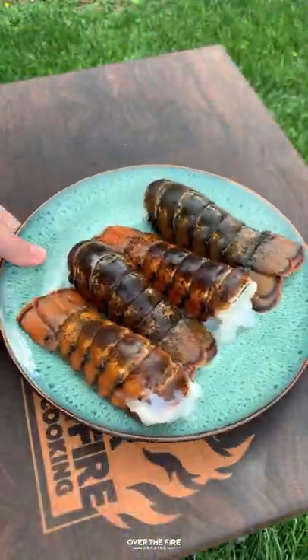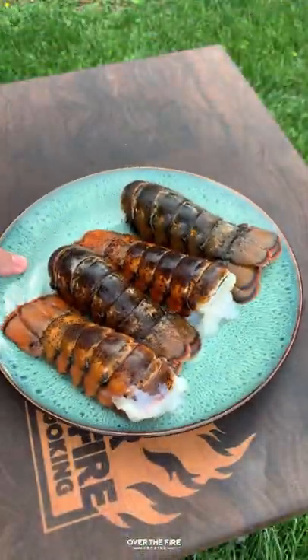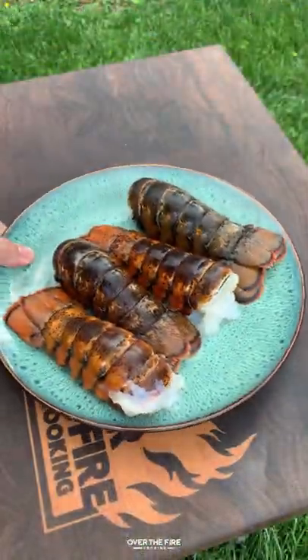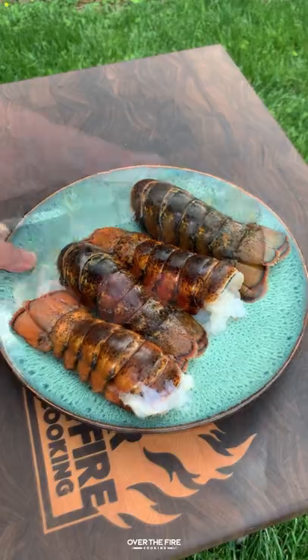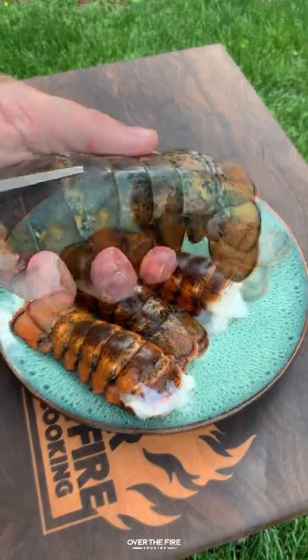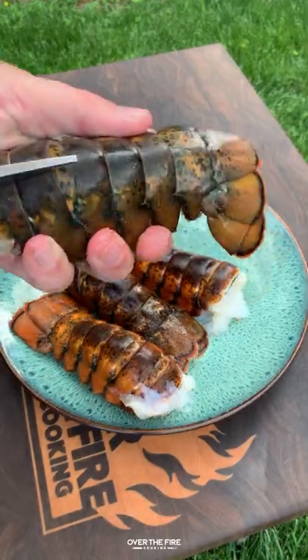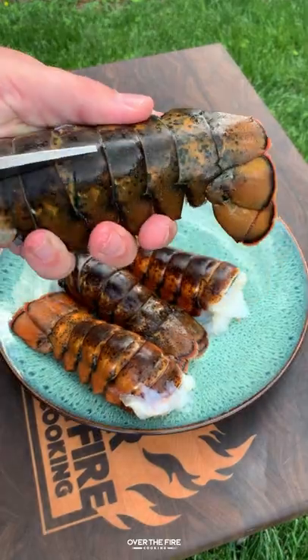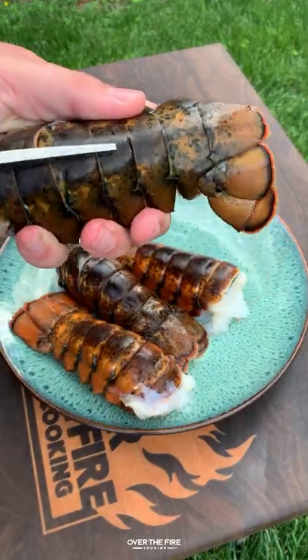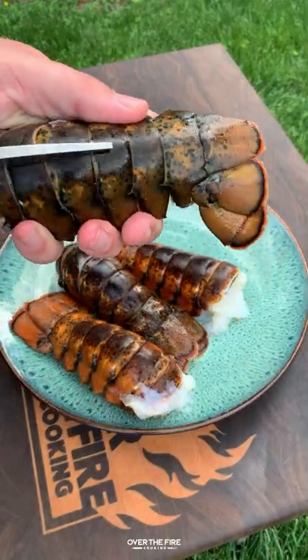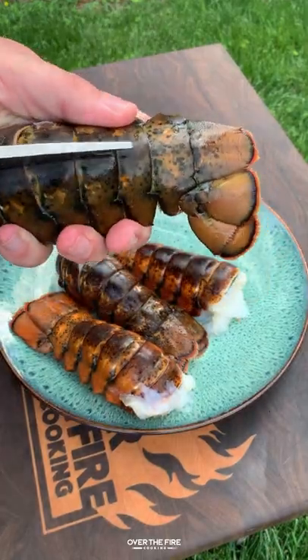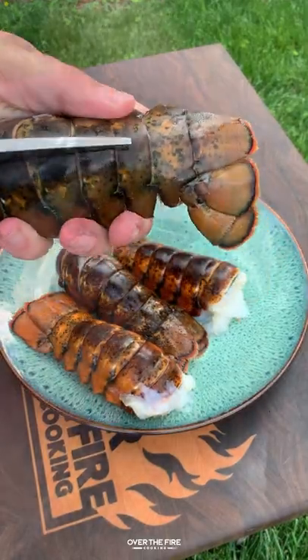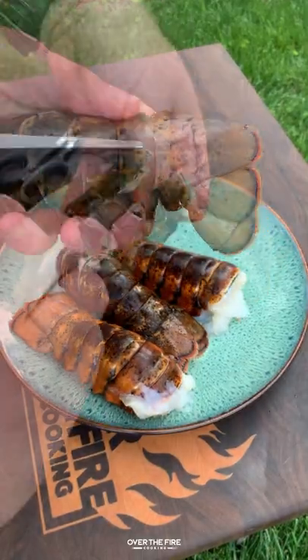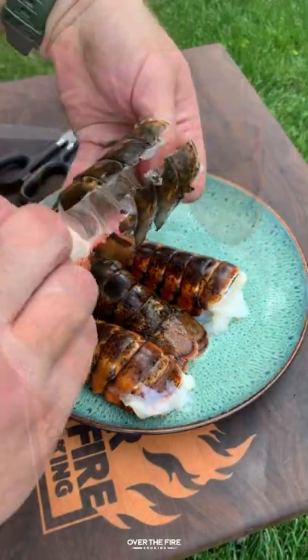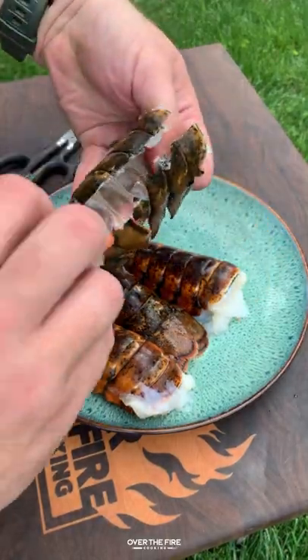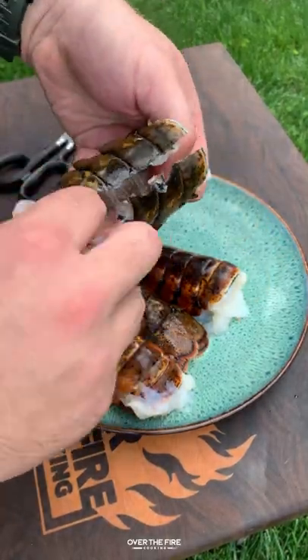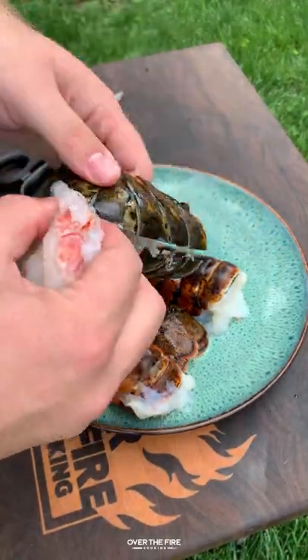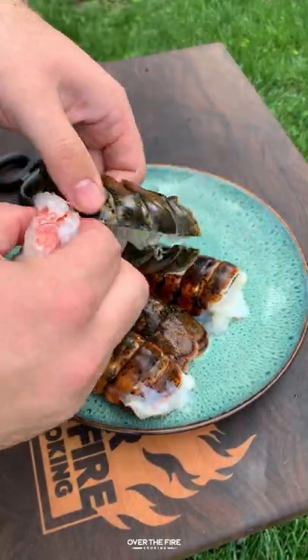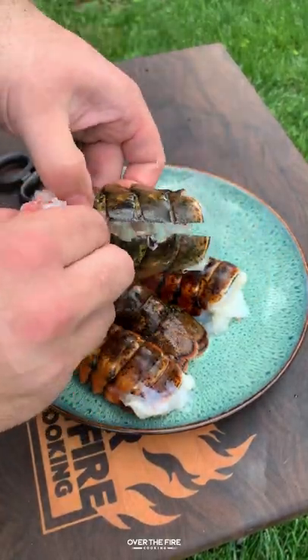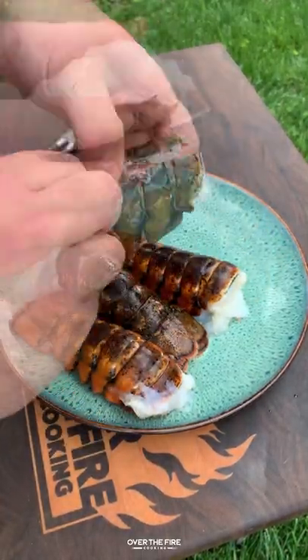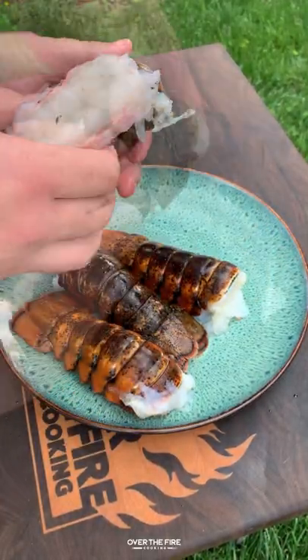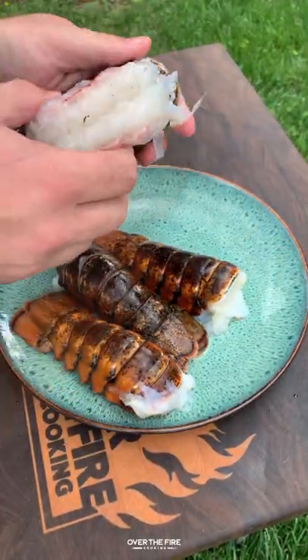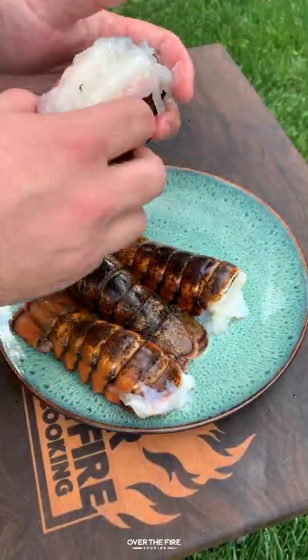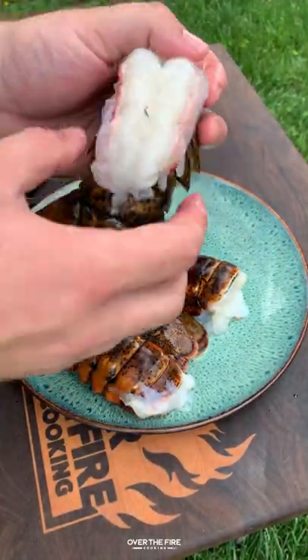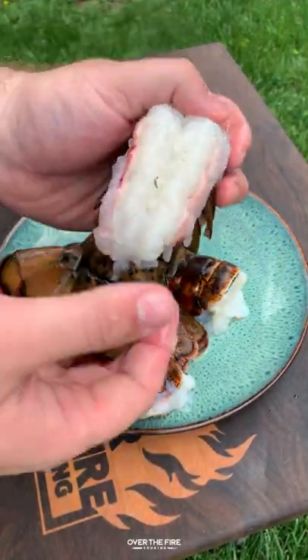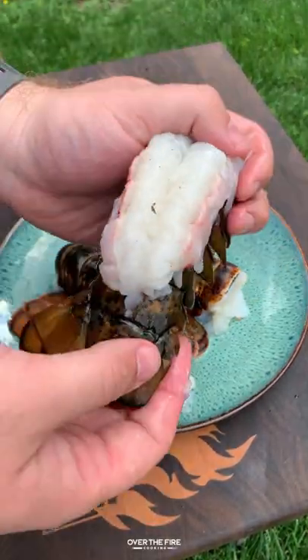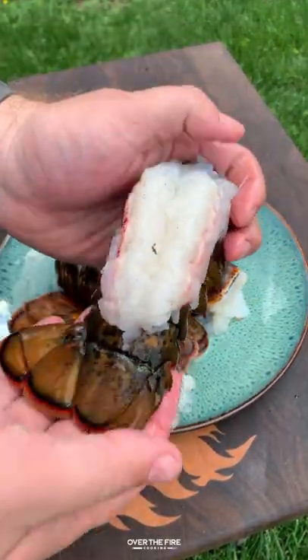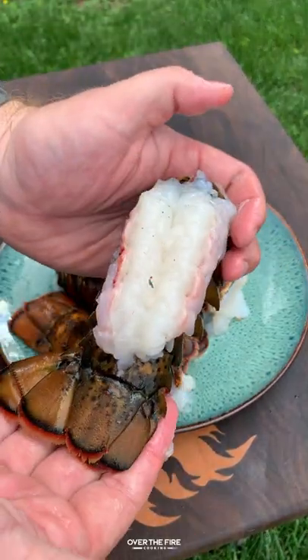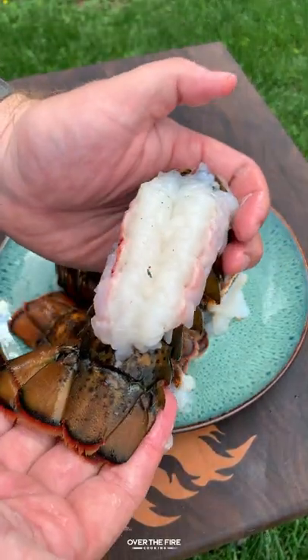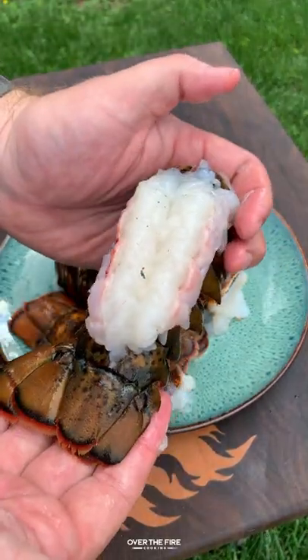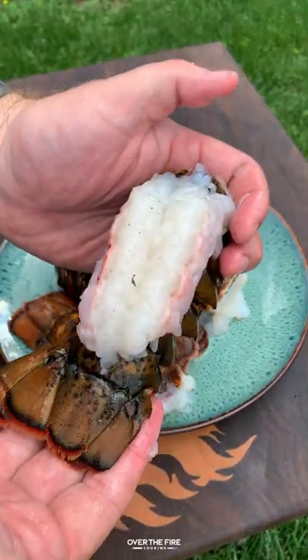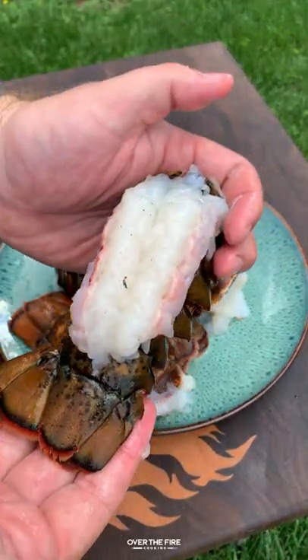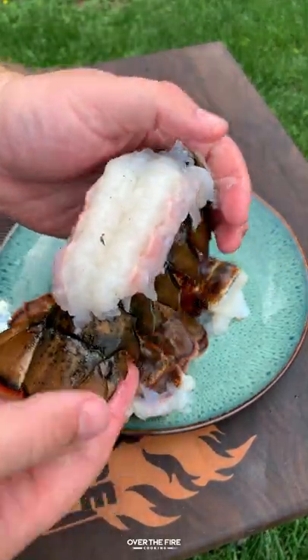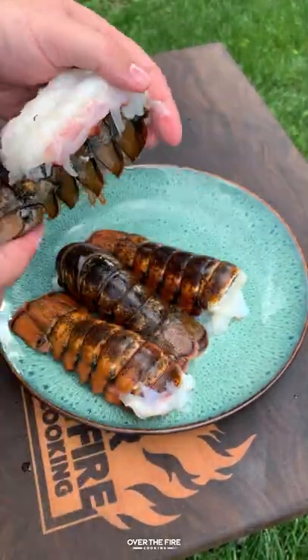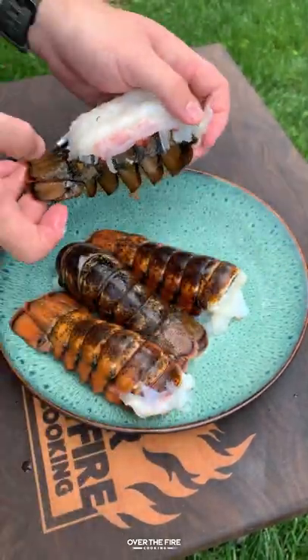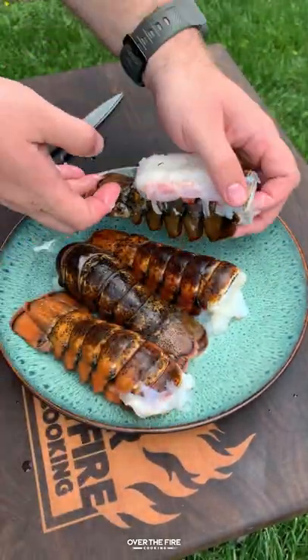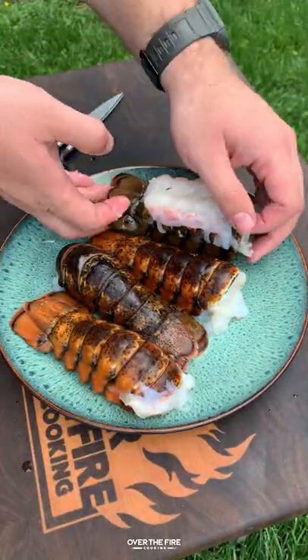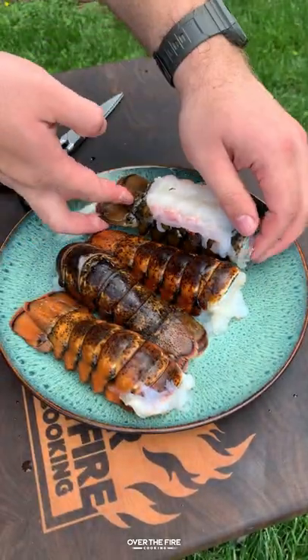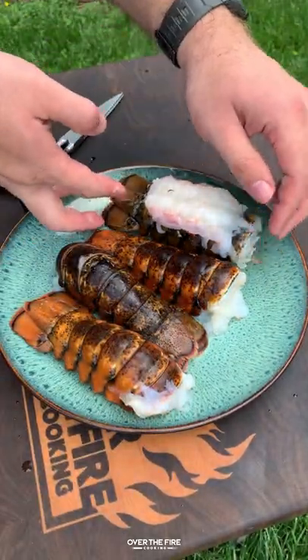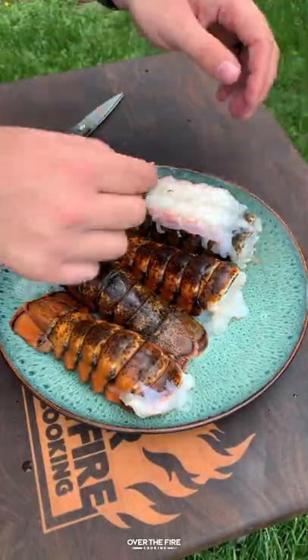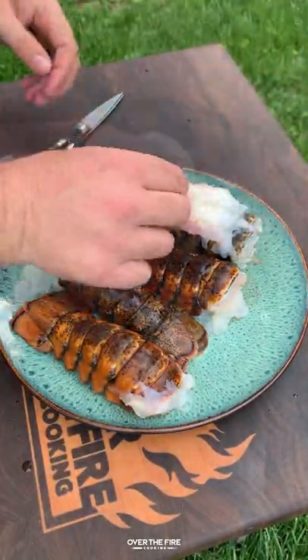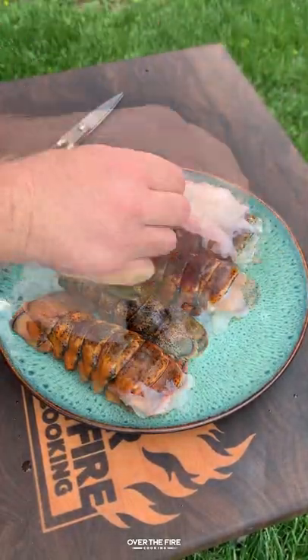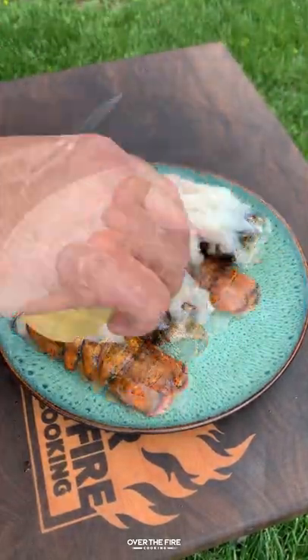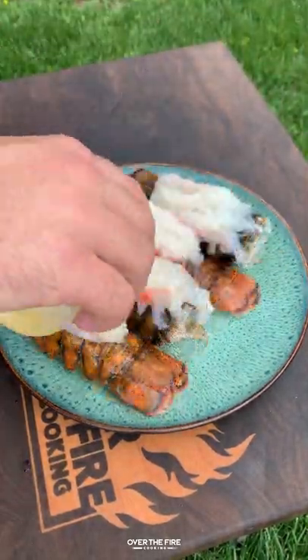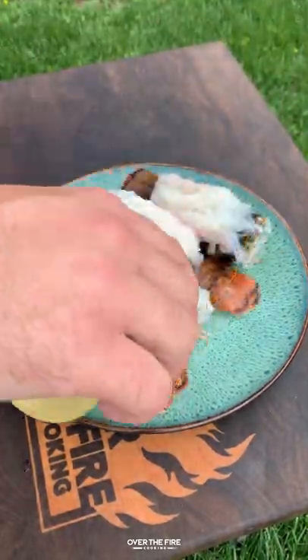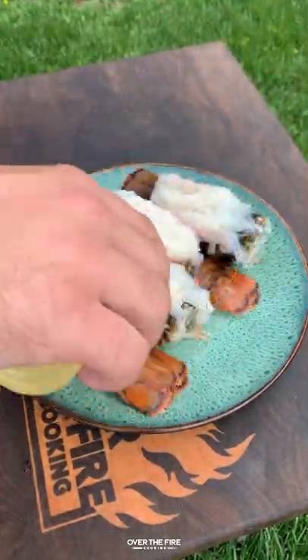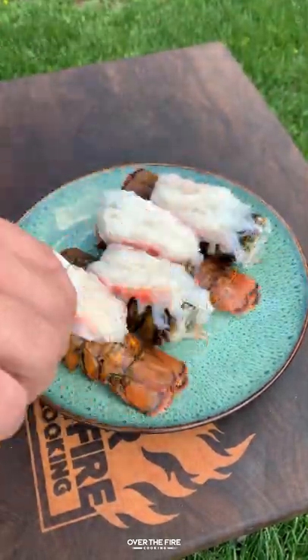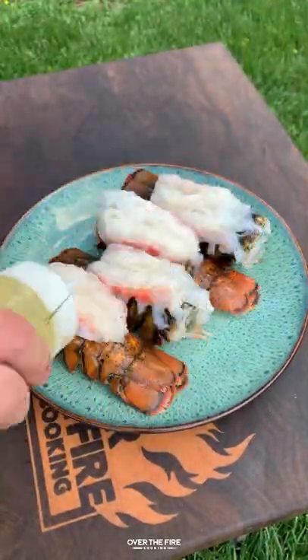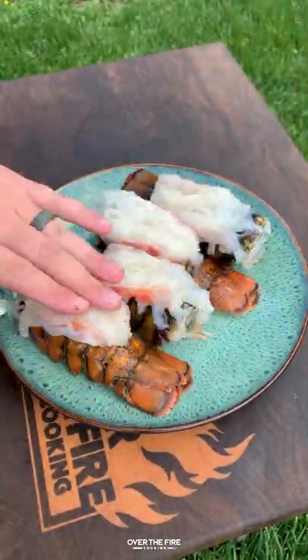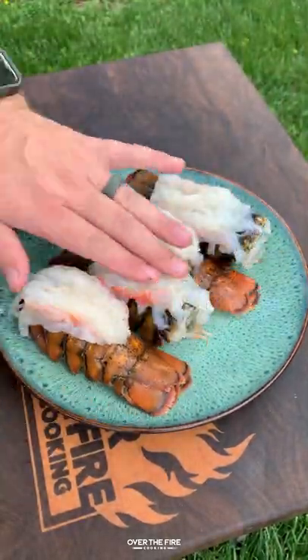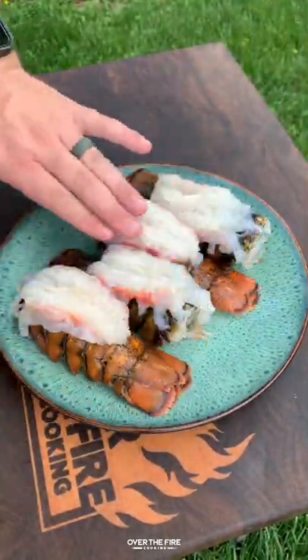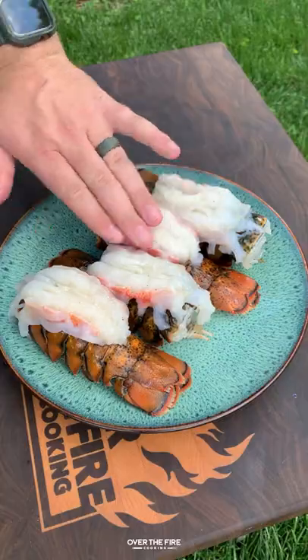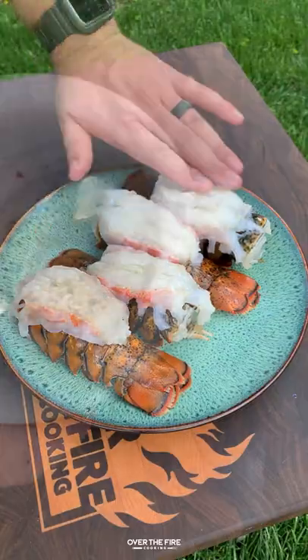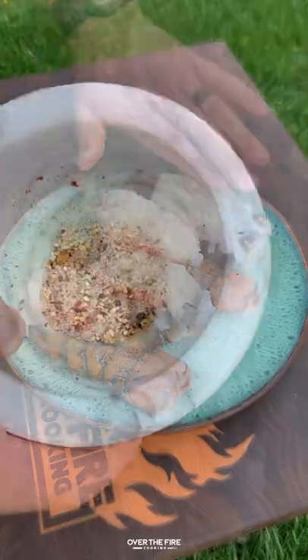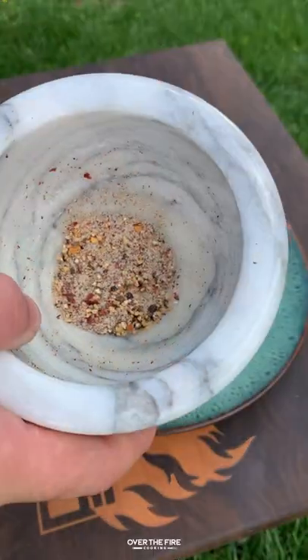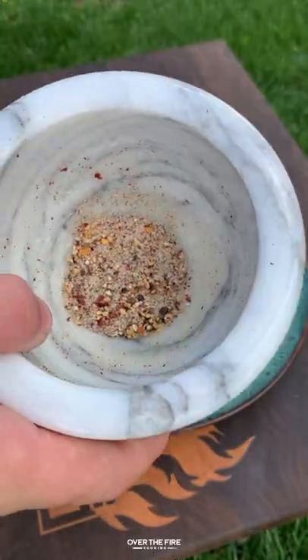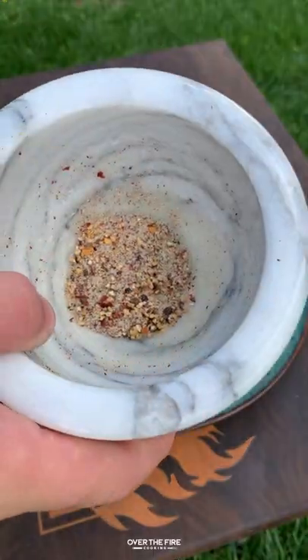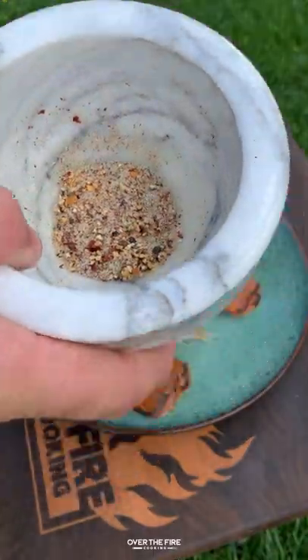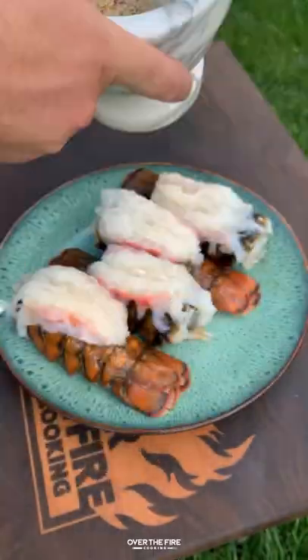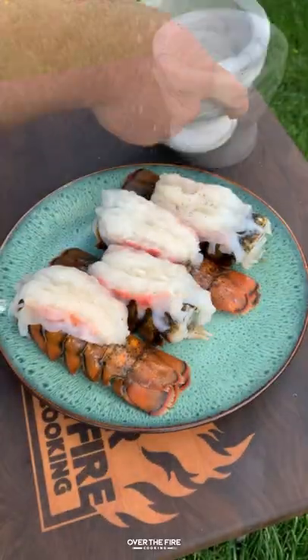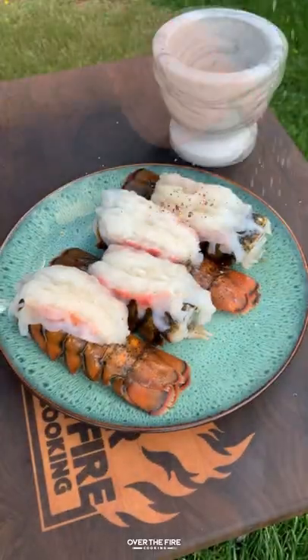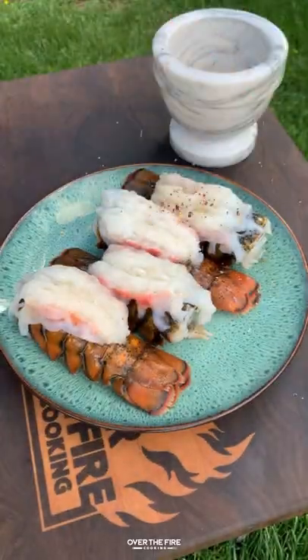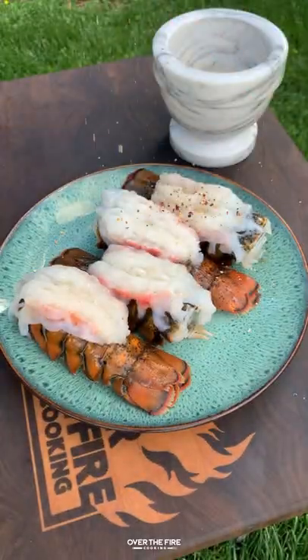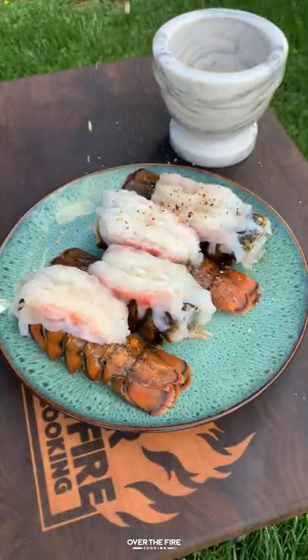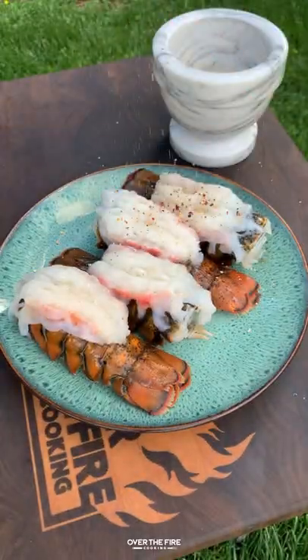Next, I'm going to butterfly these lobster tails, season them up as well, placing them in the fridge until we're ready to go.